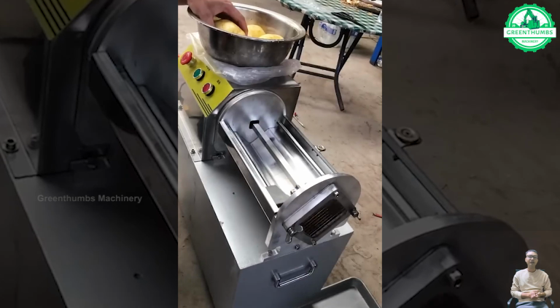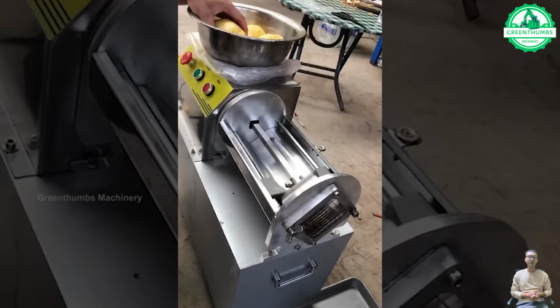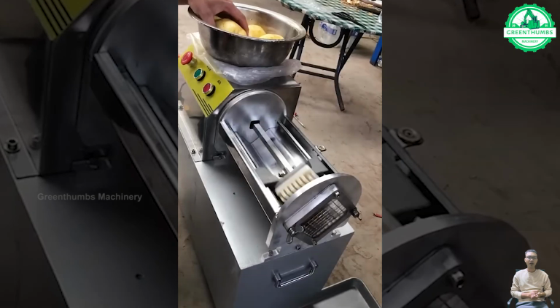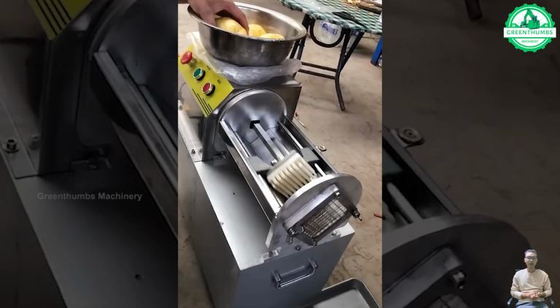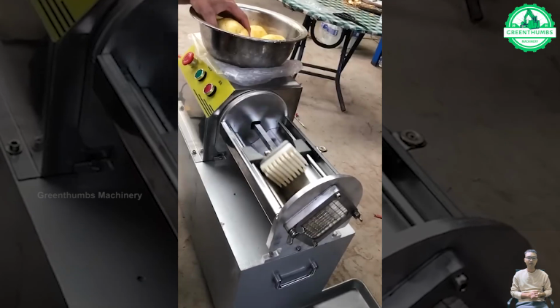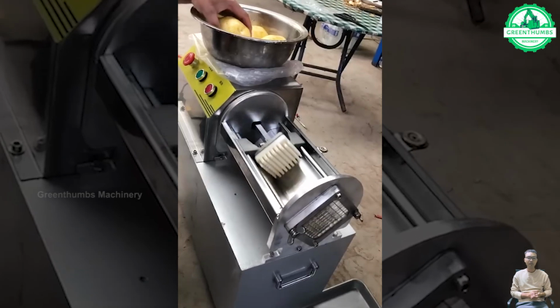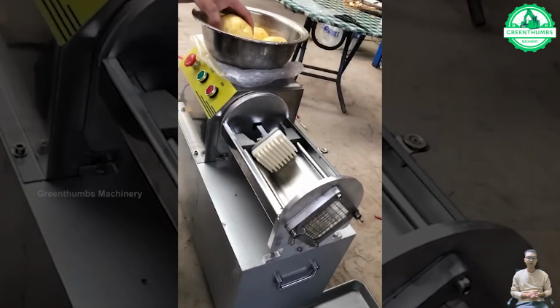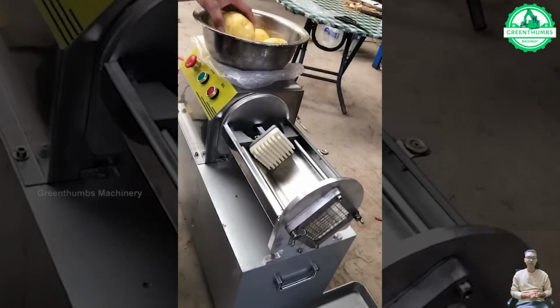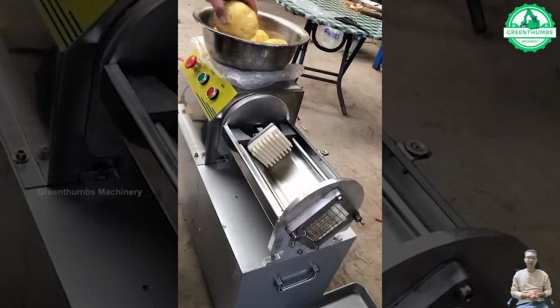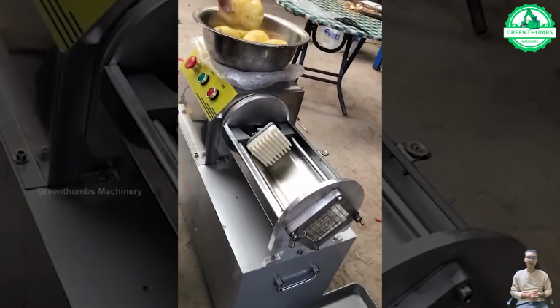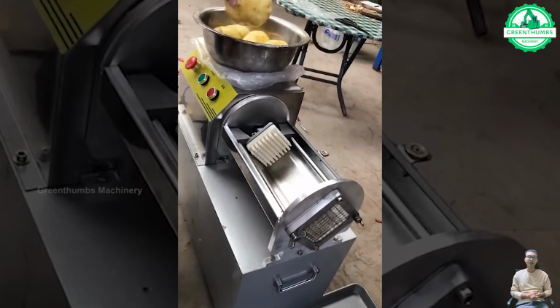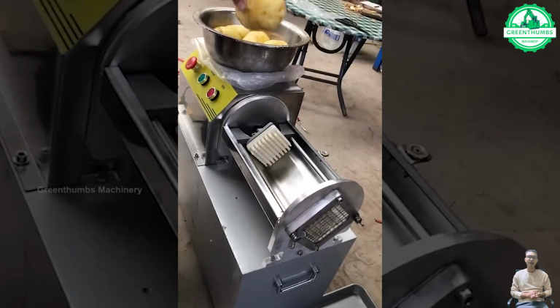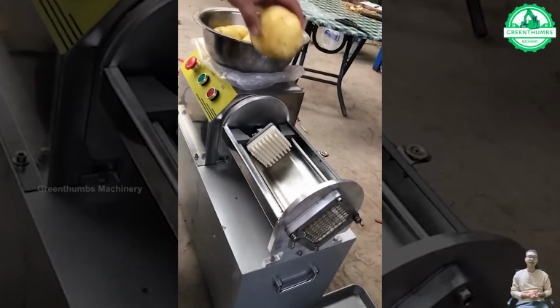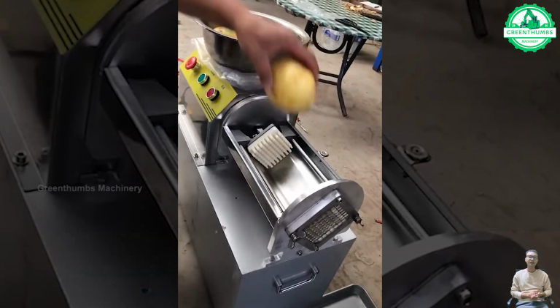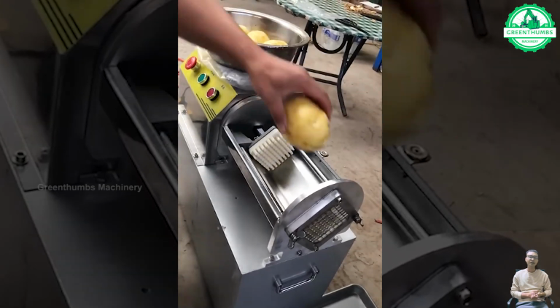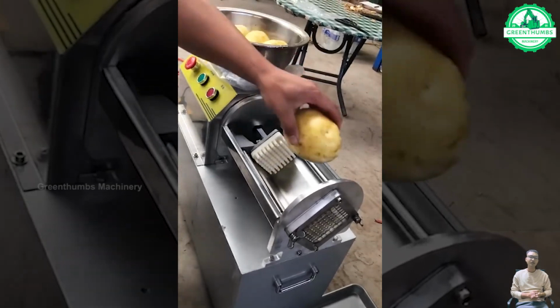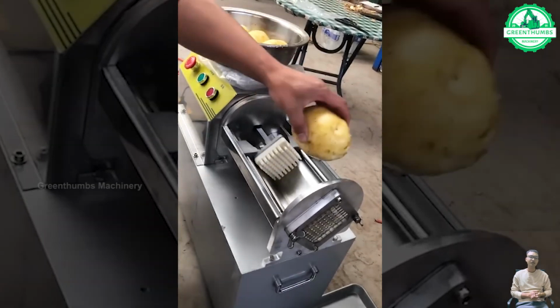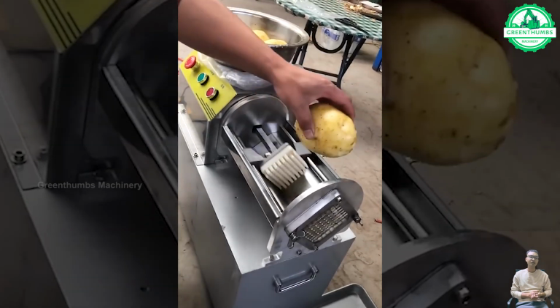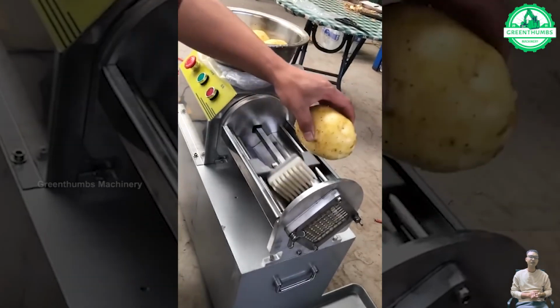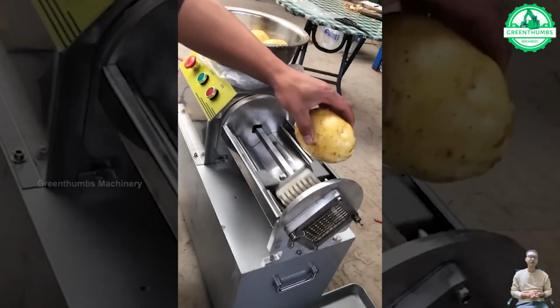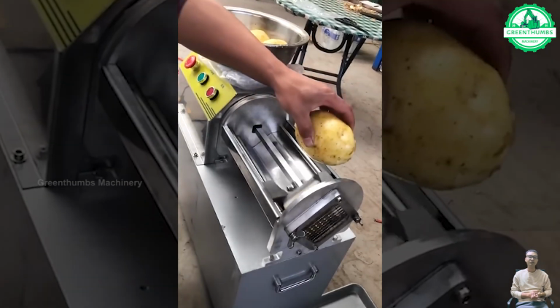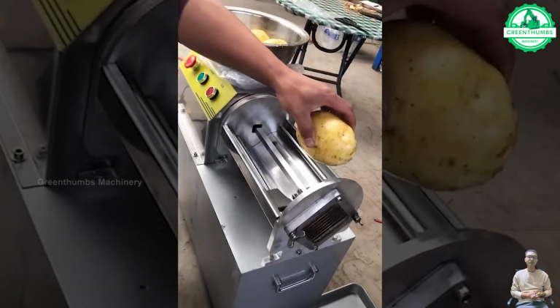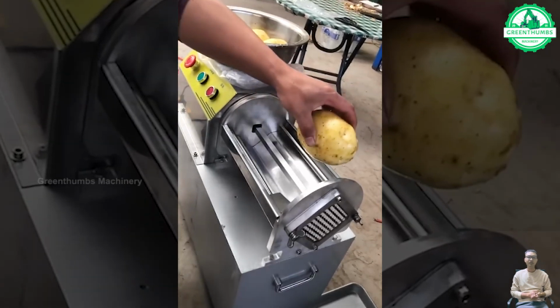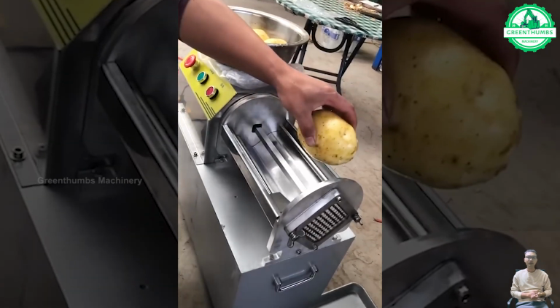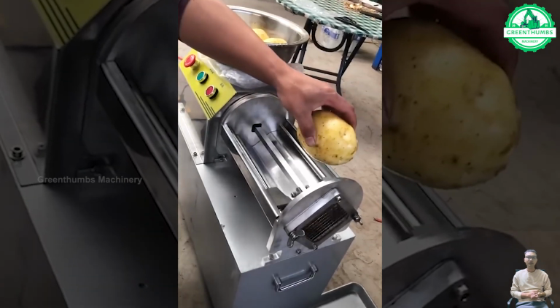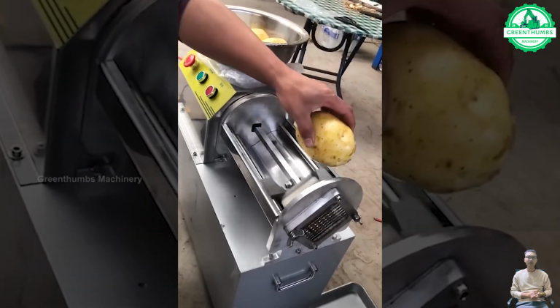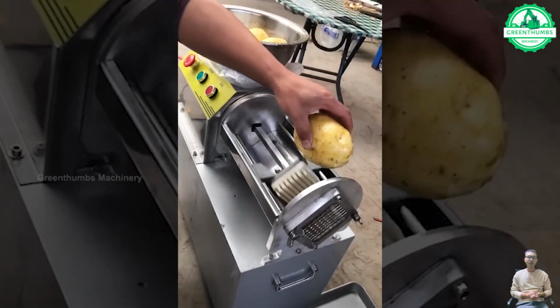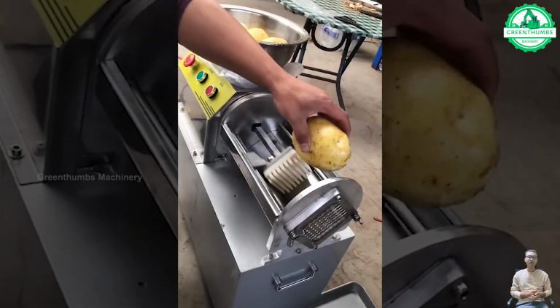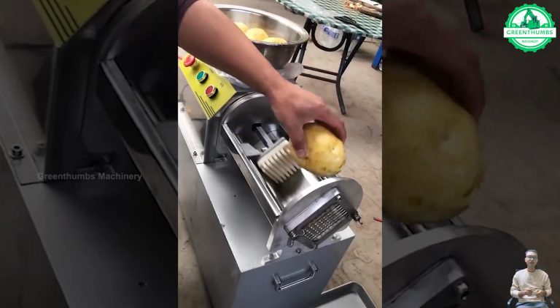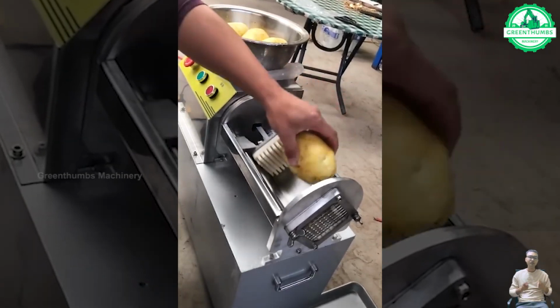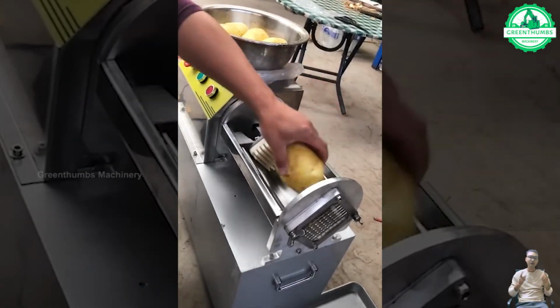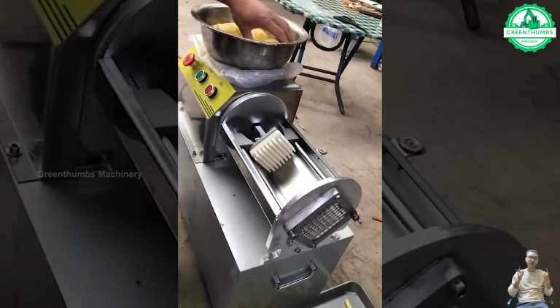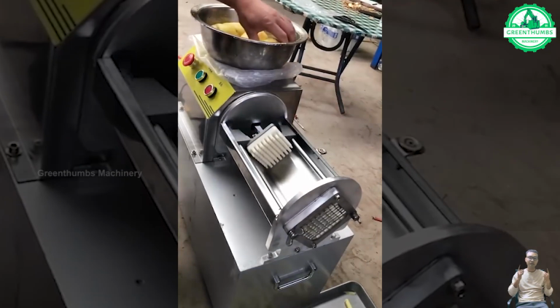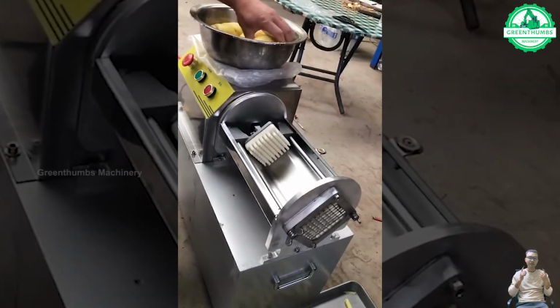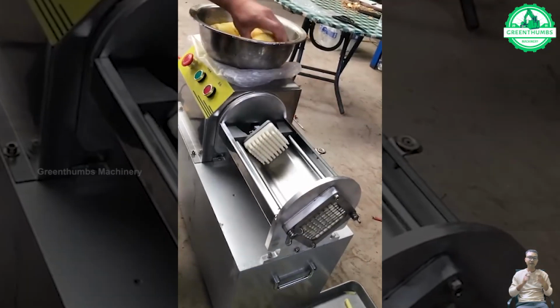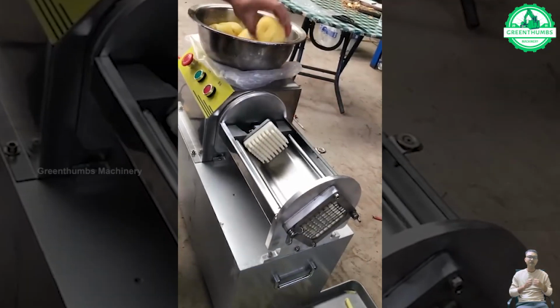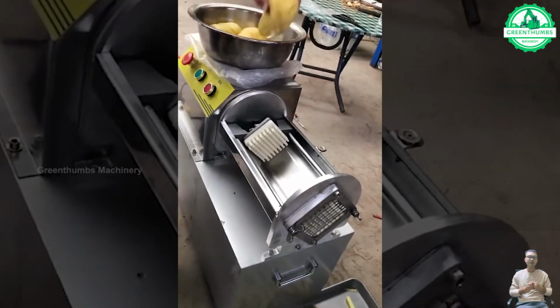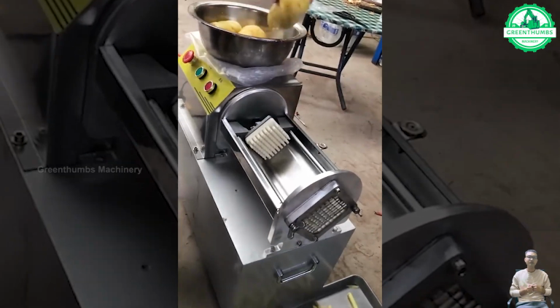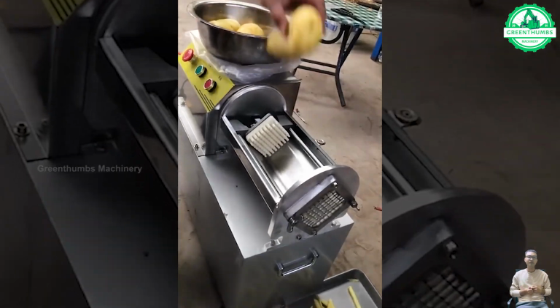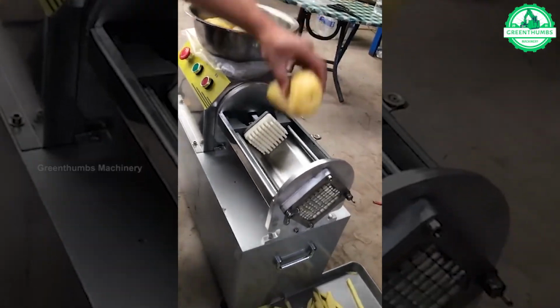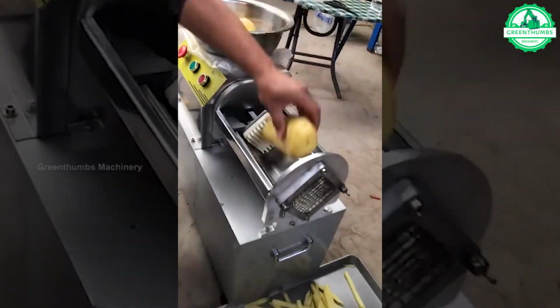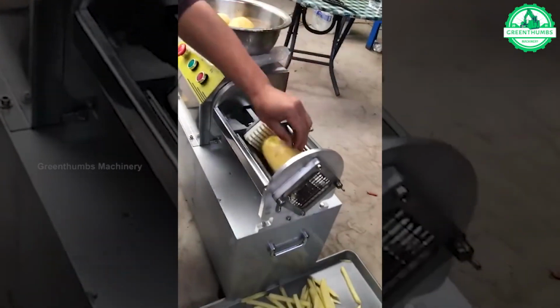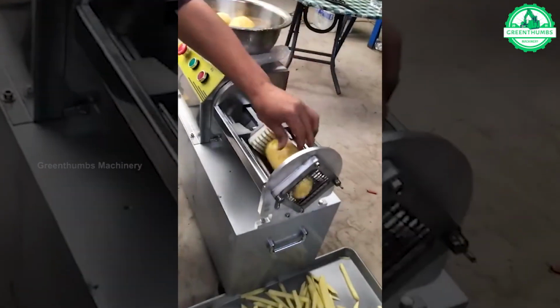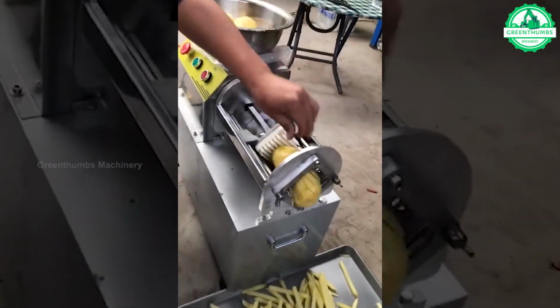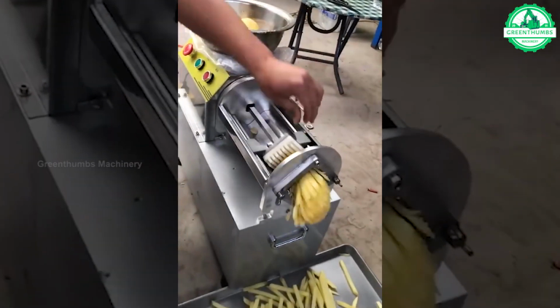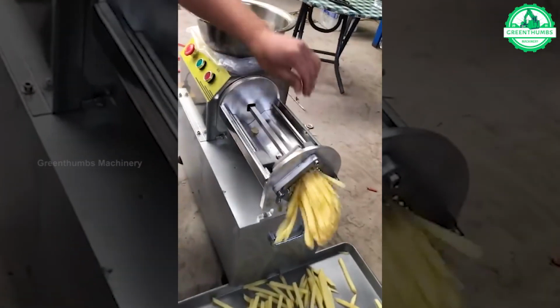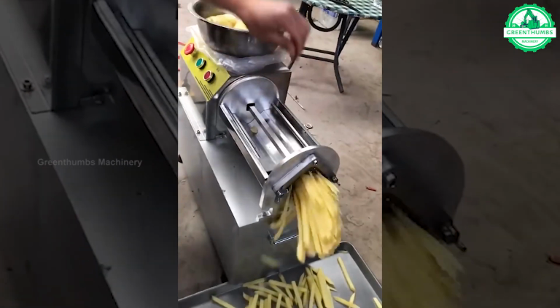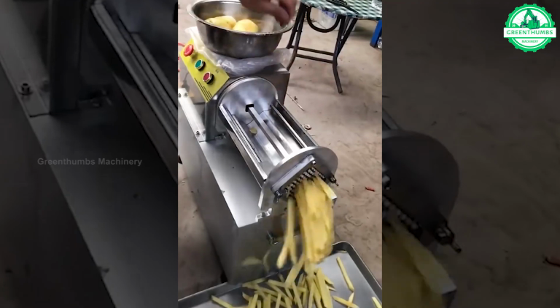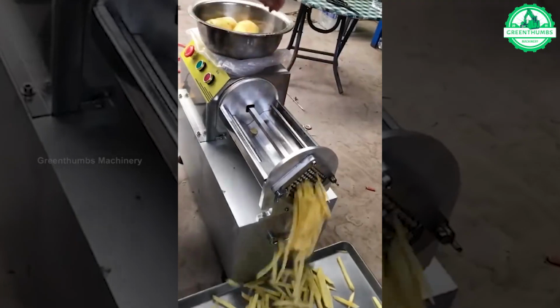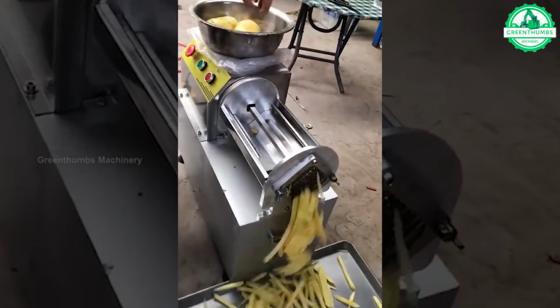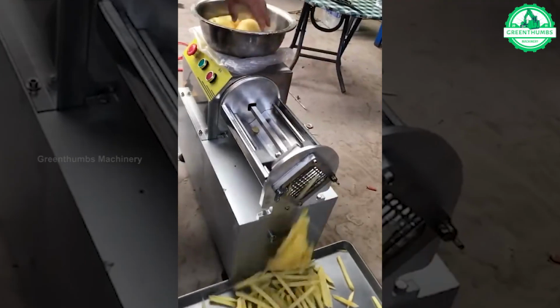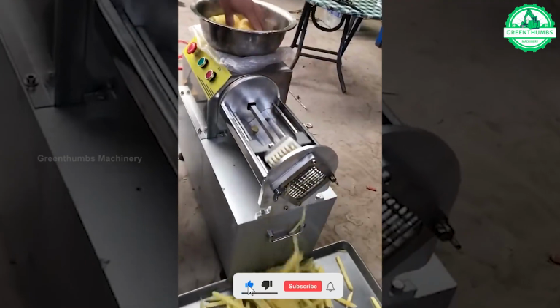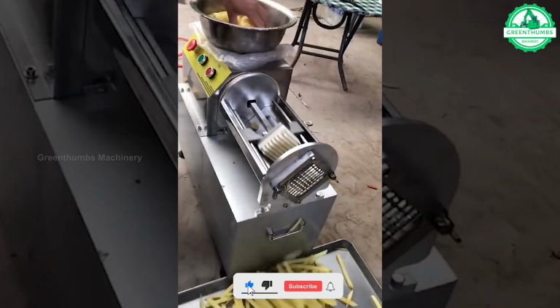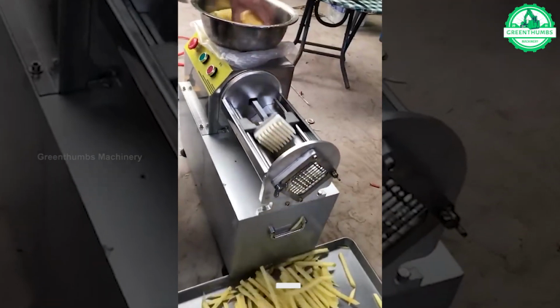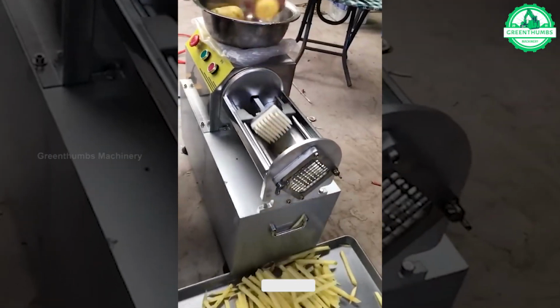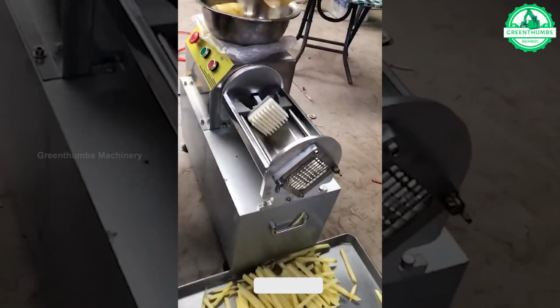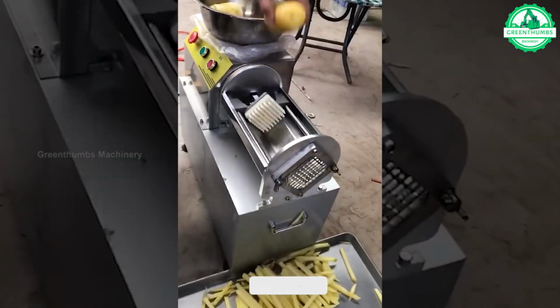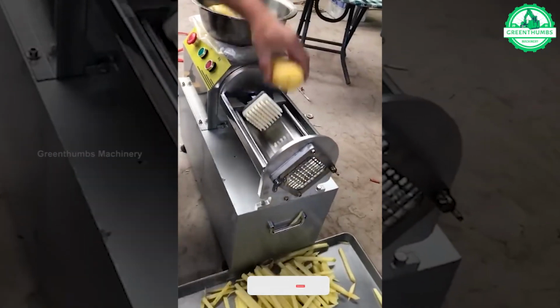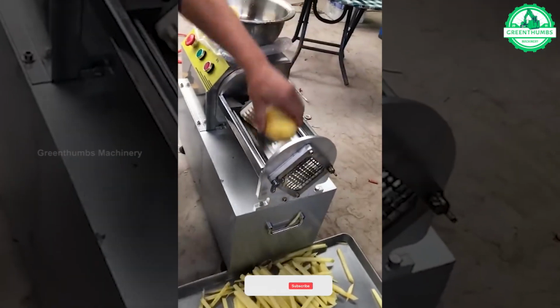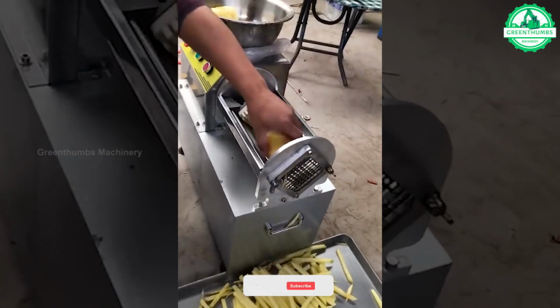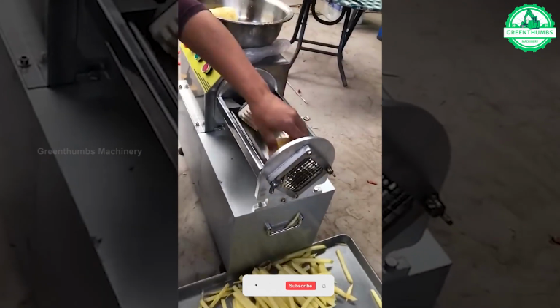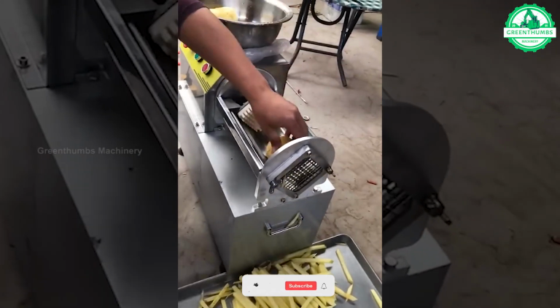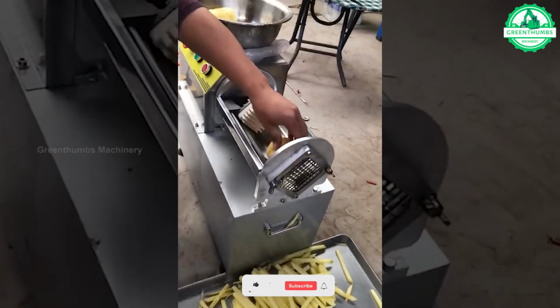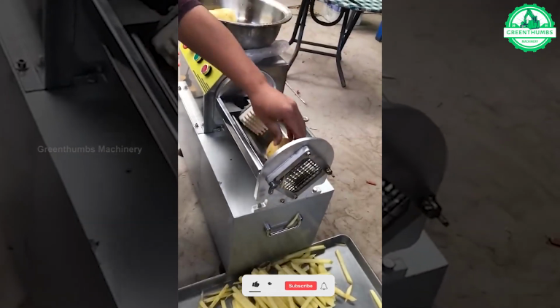The potato slicer easily turns potatoes into long, perfect strips to create delicious dishes.